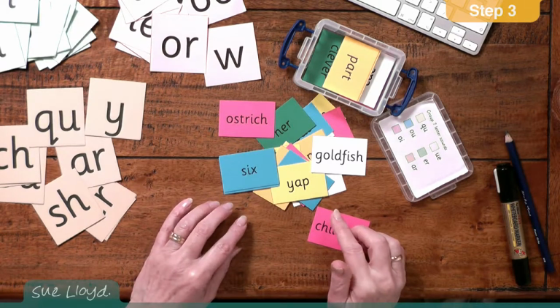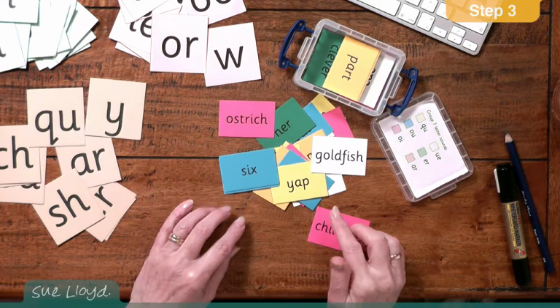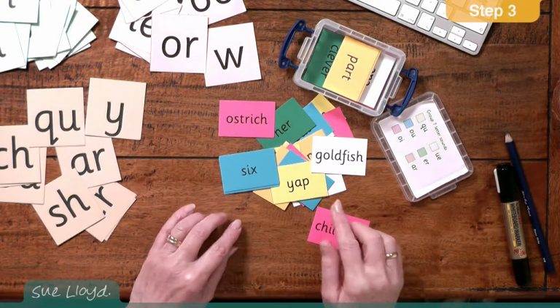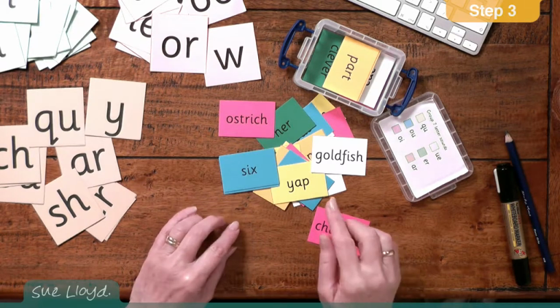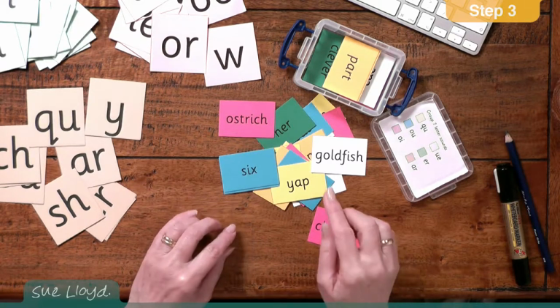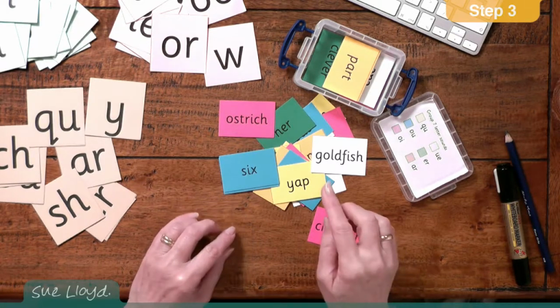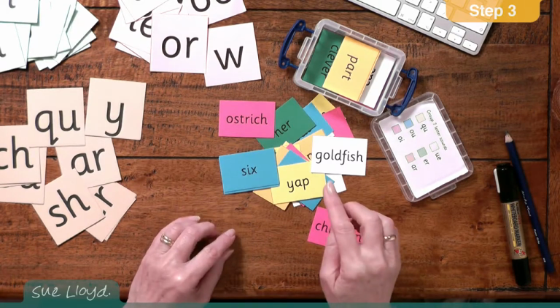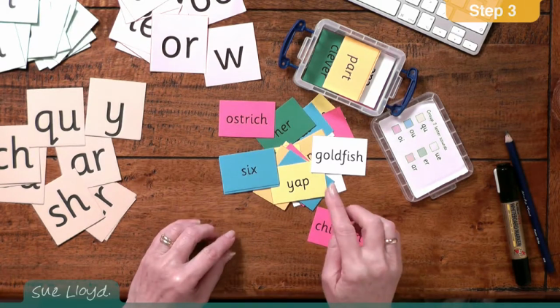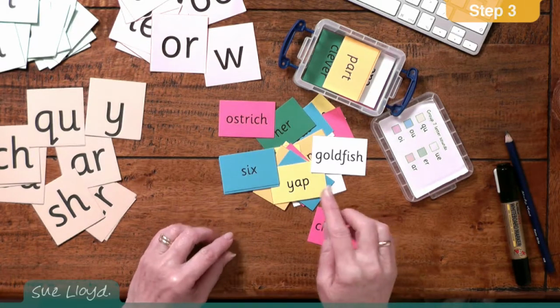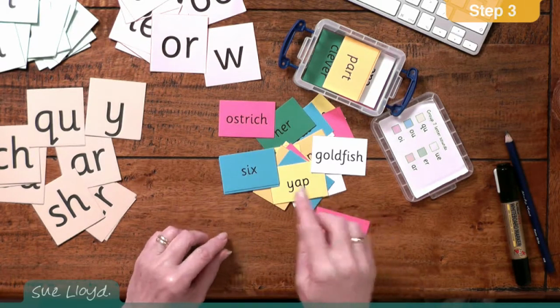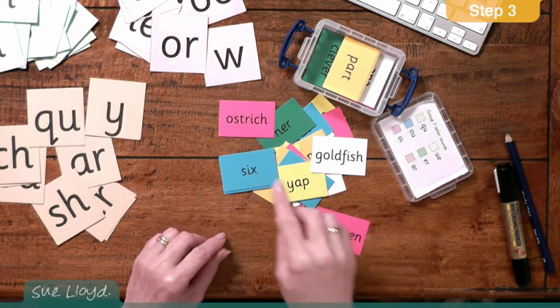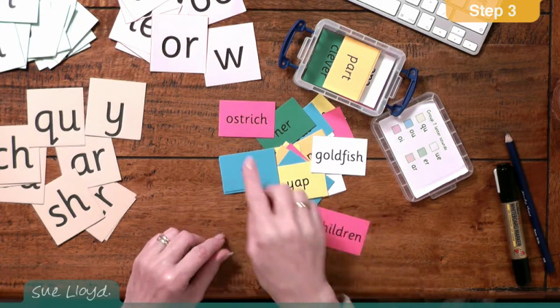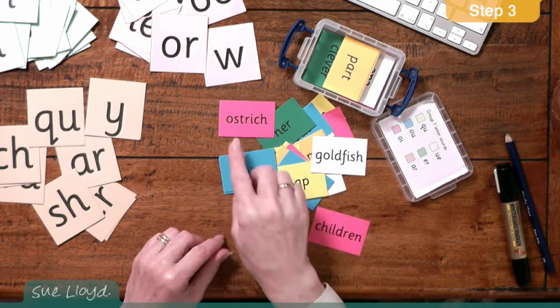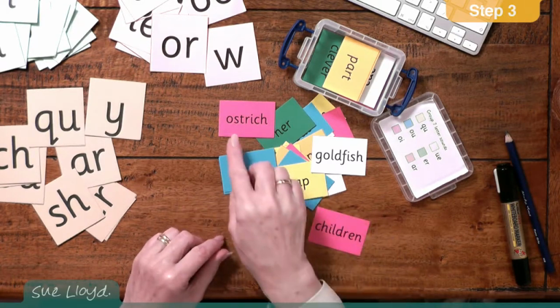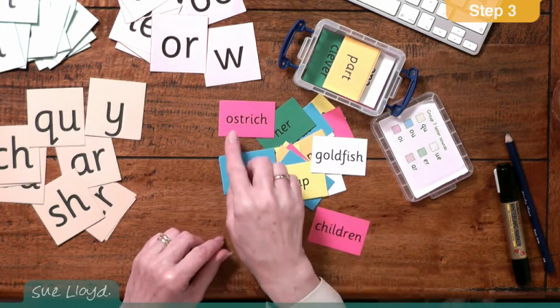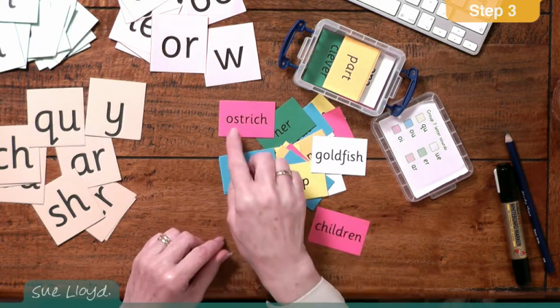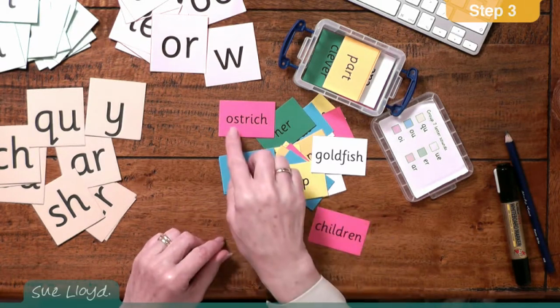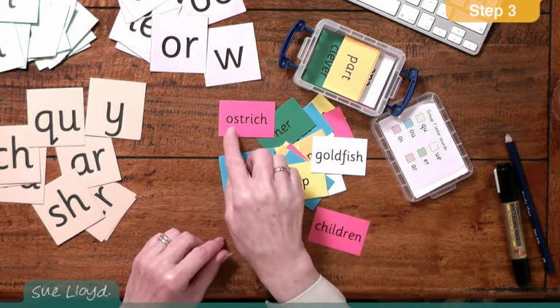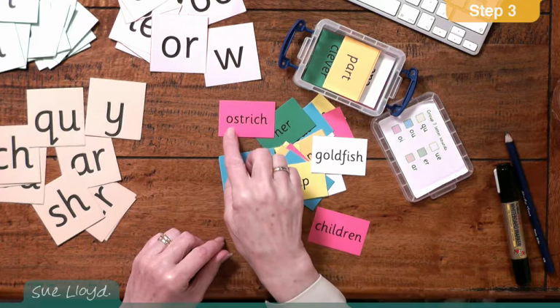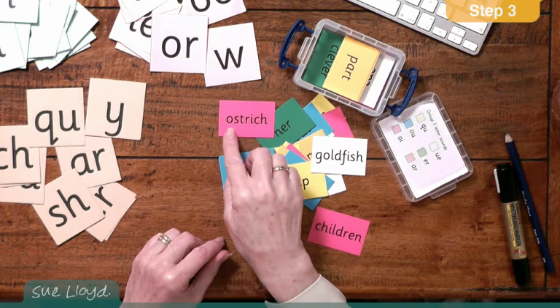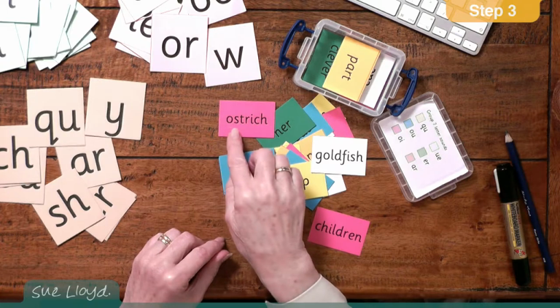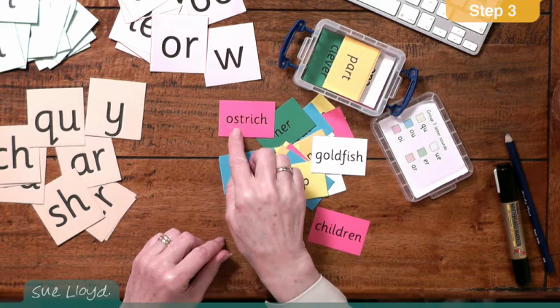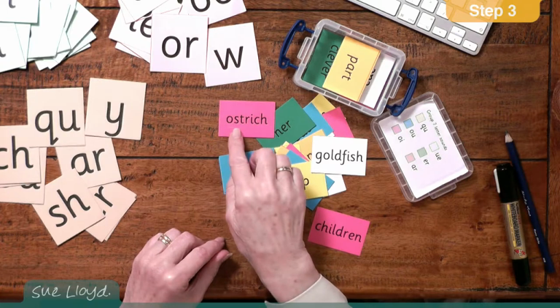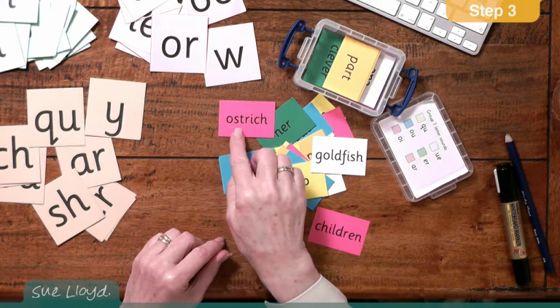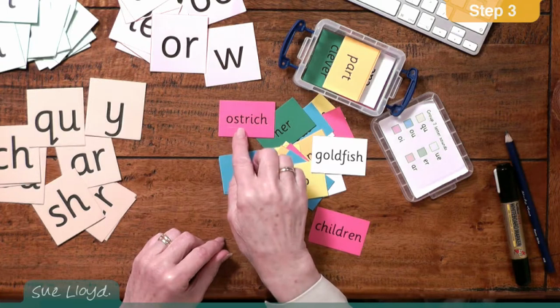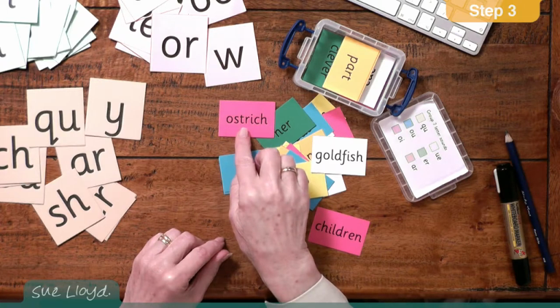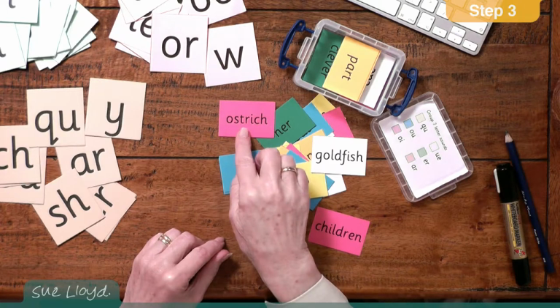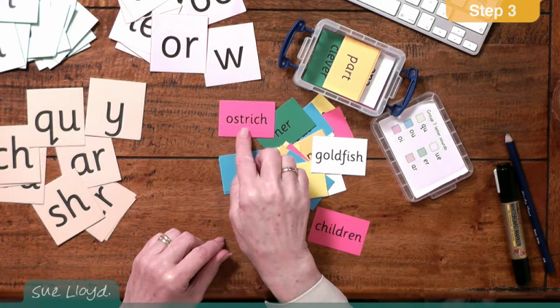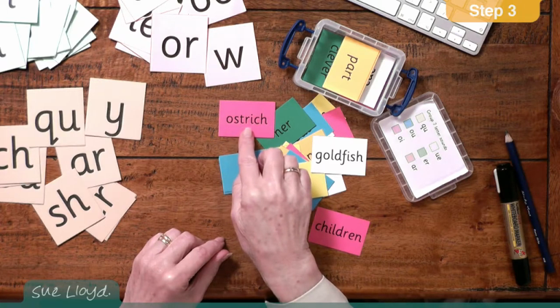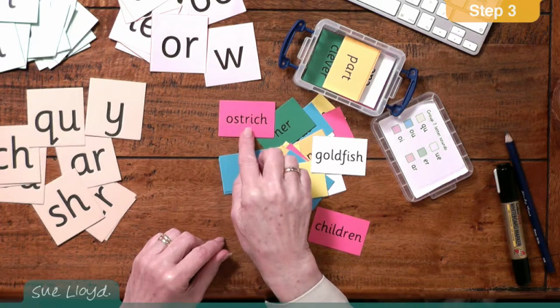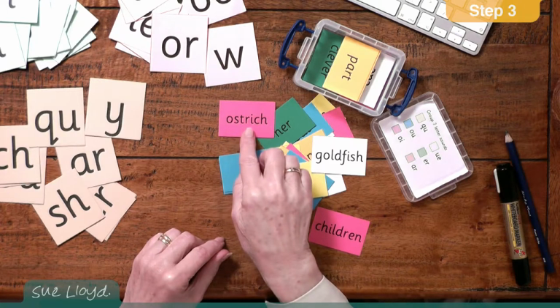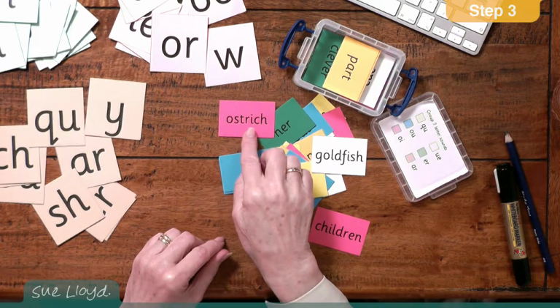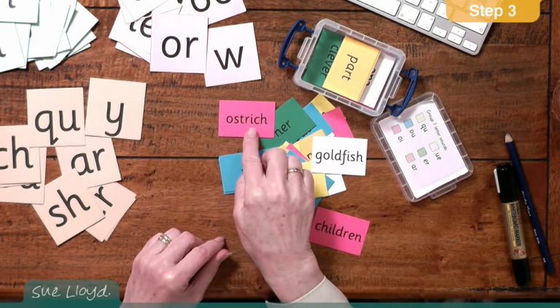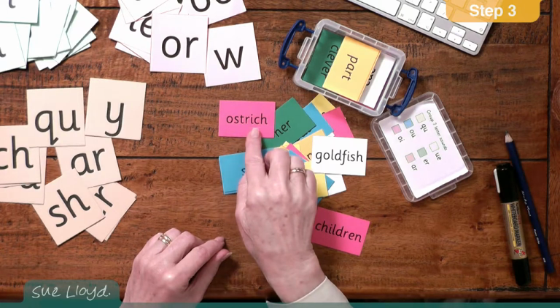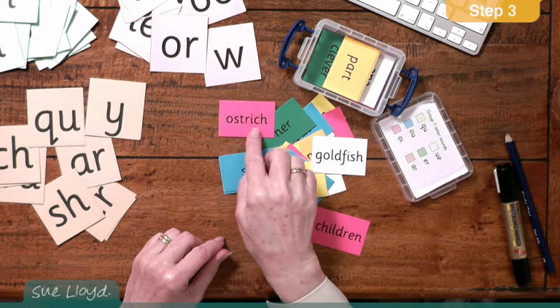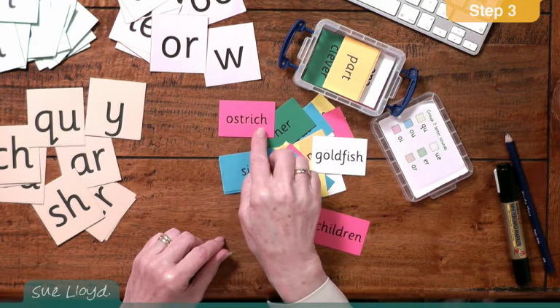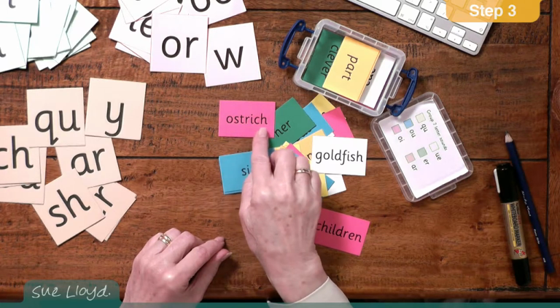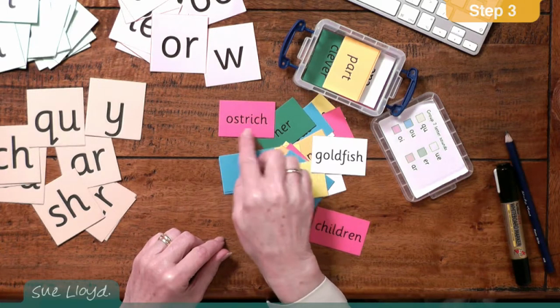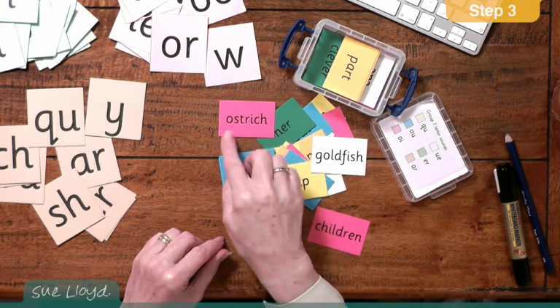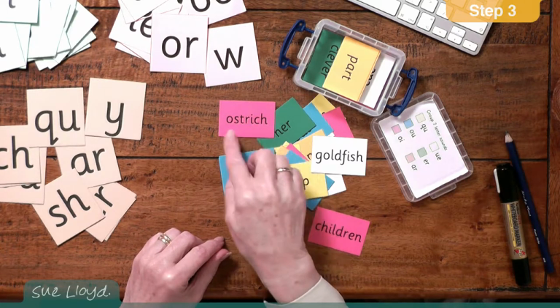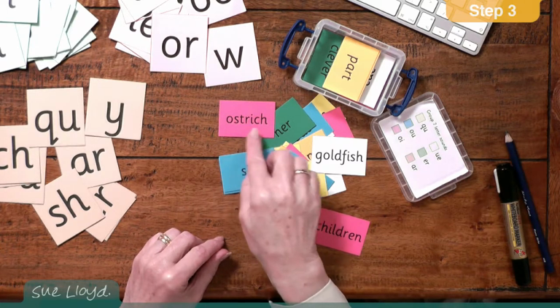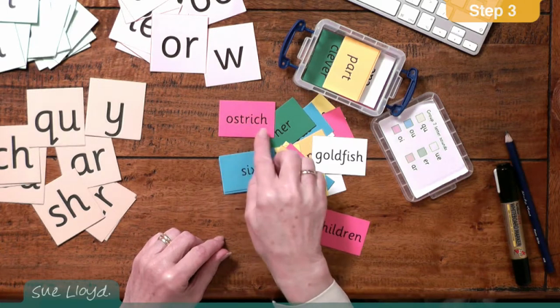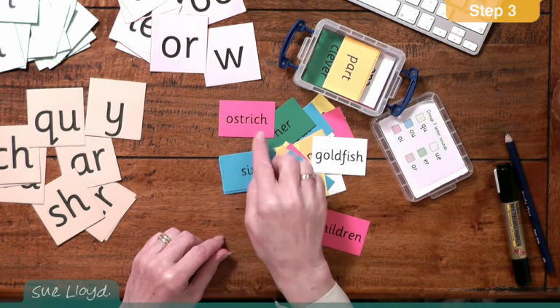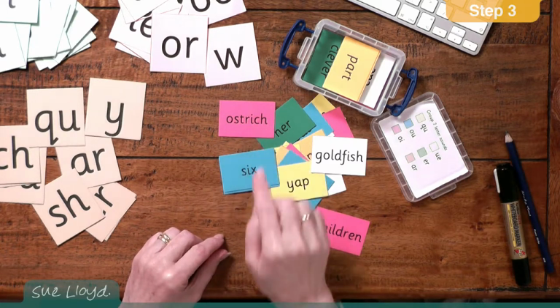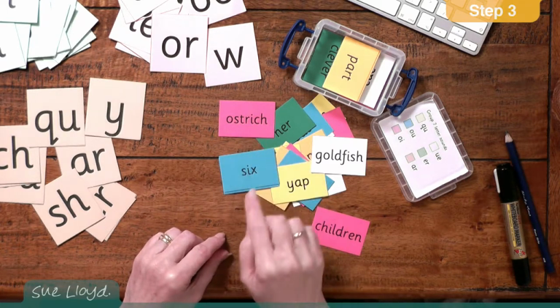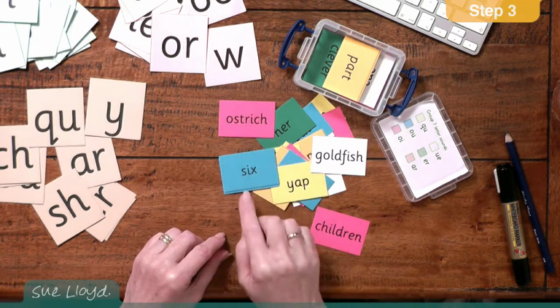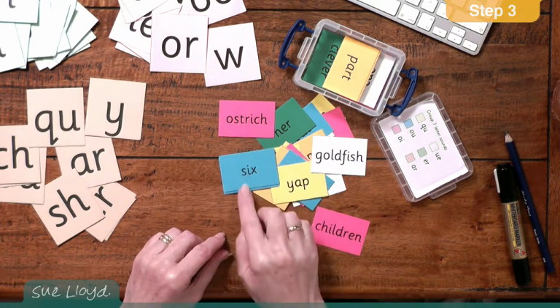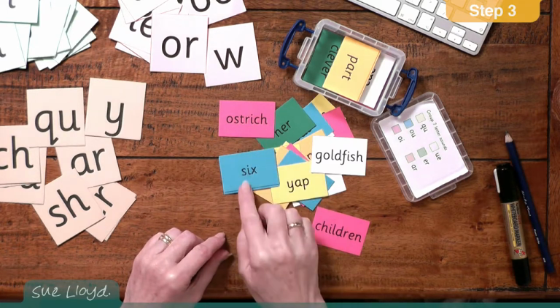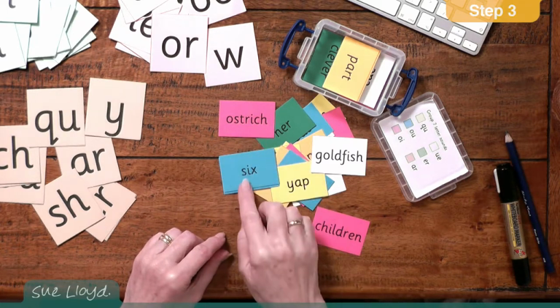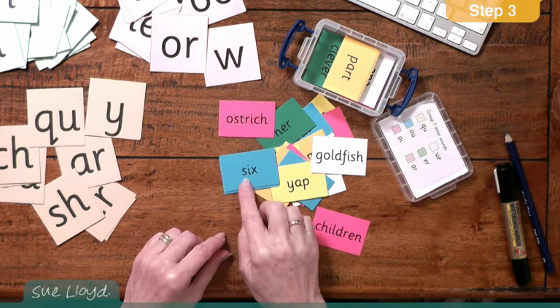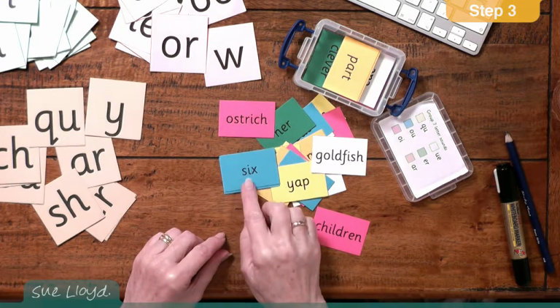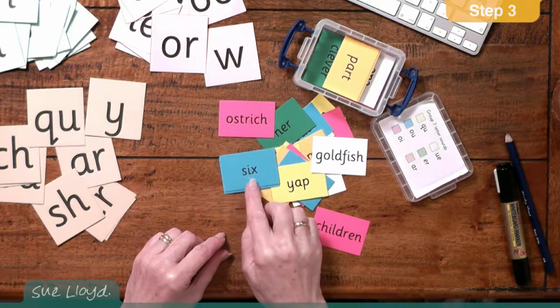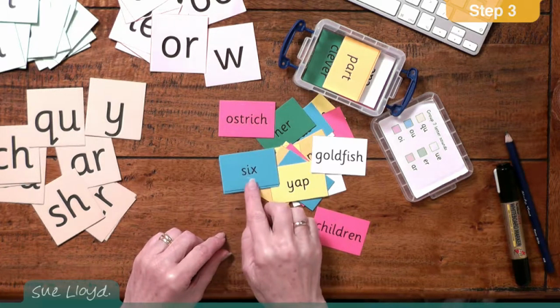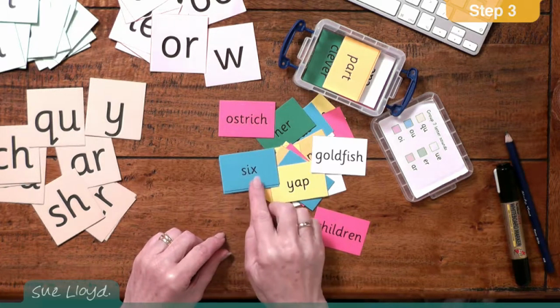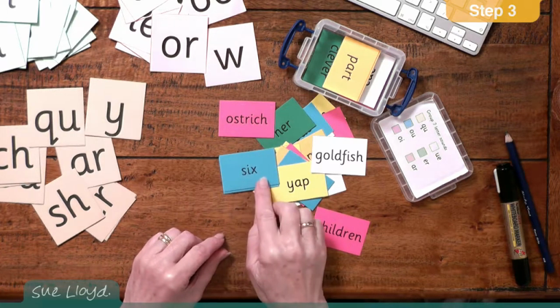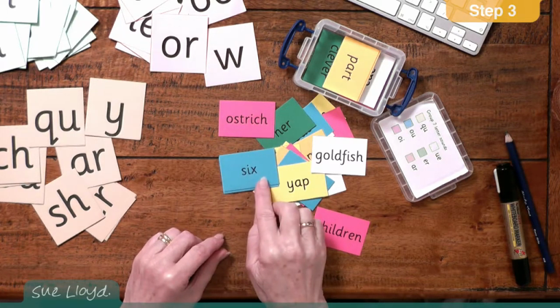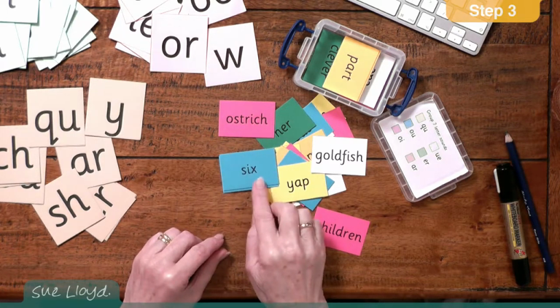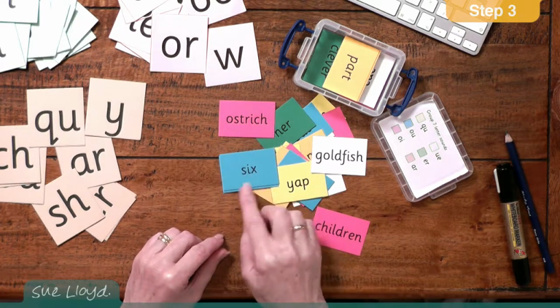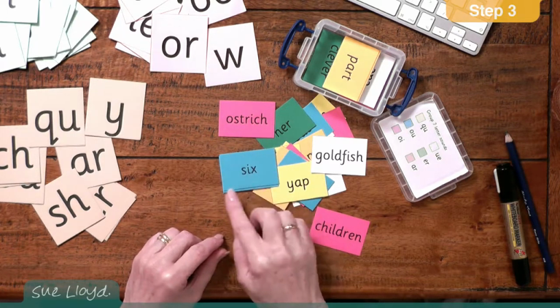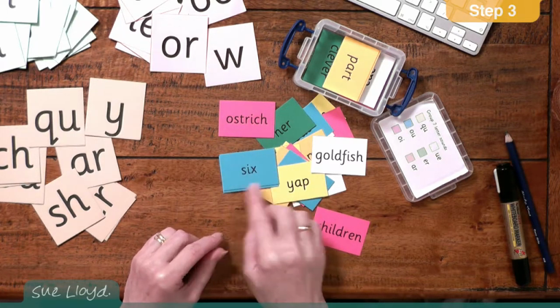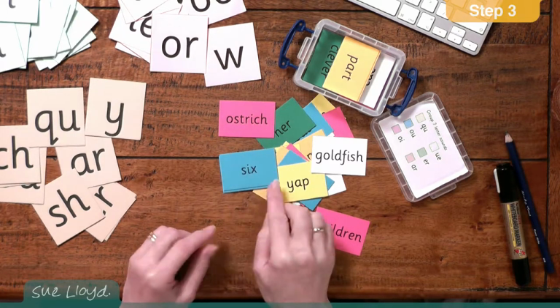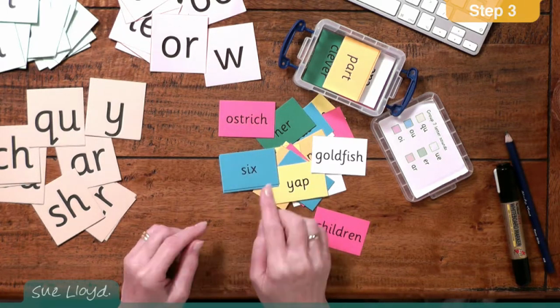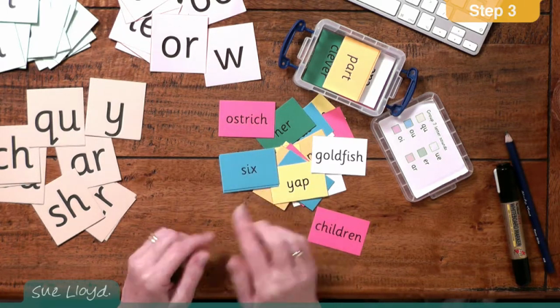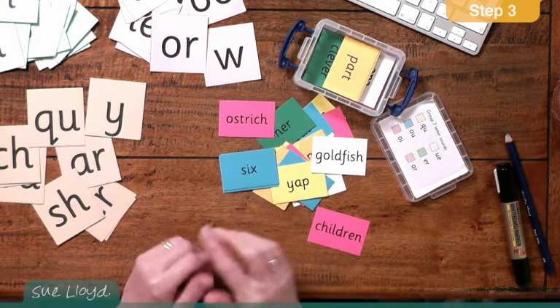Perhaps they might do: os, tr, ich, long one, os, ich, six.